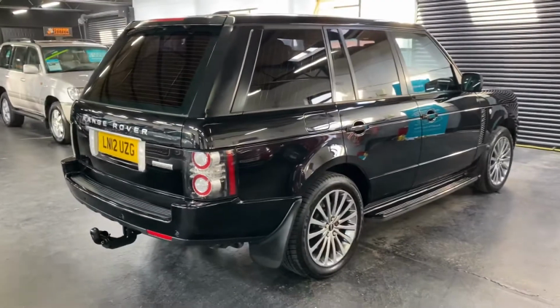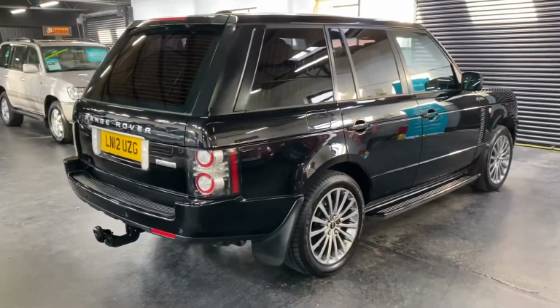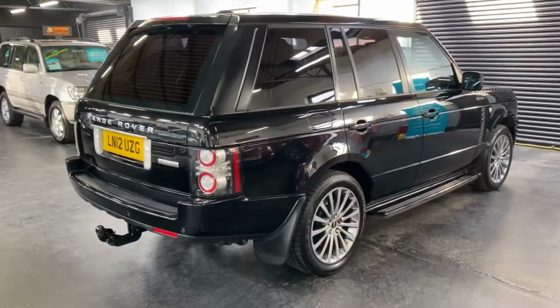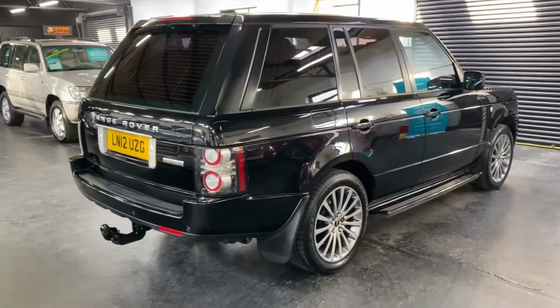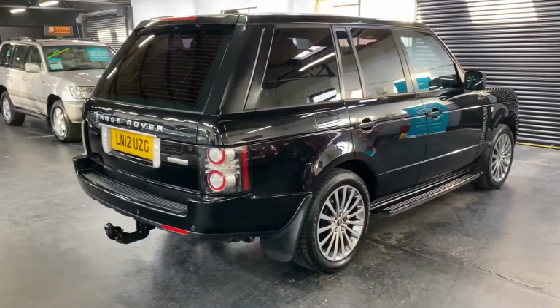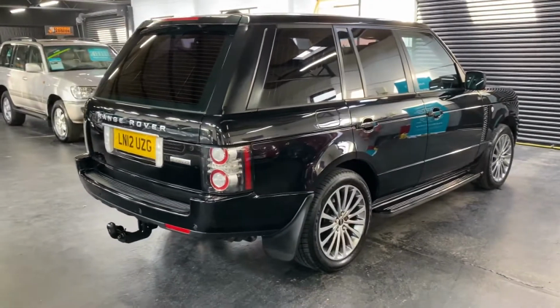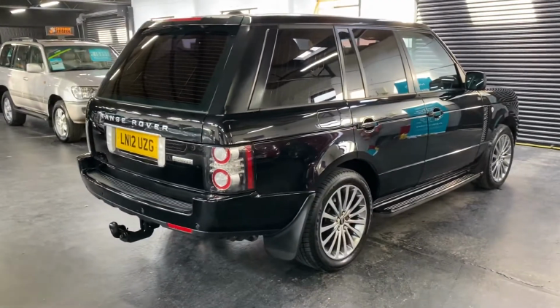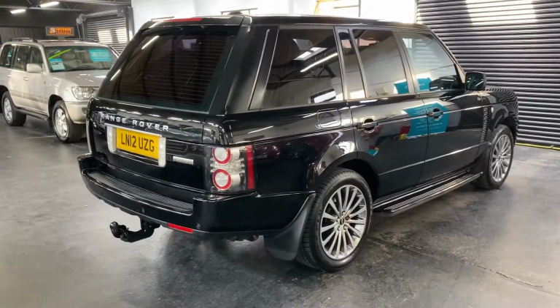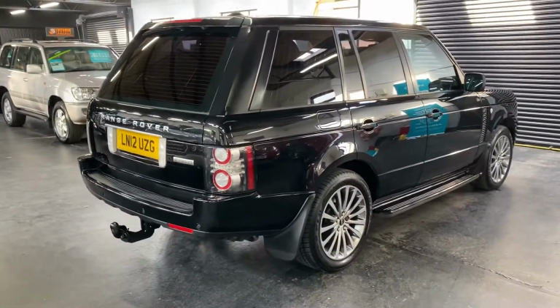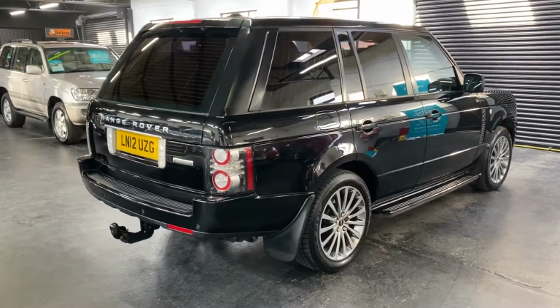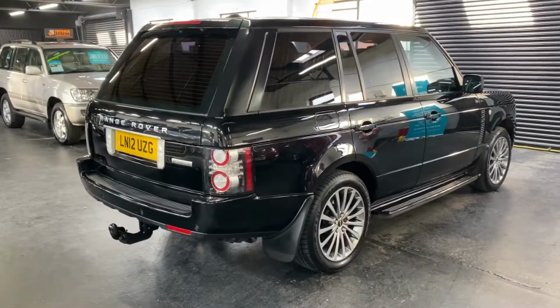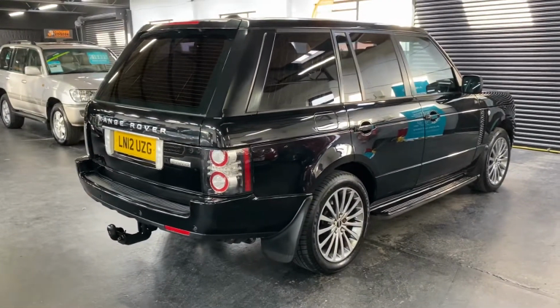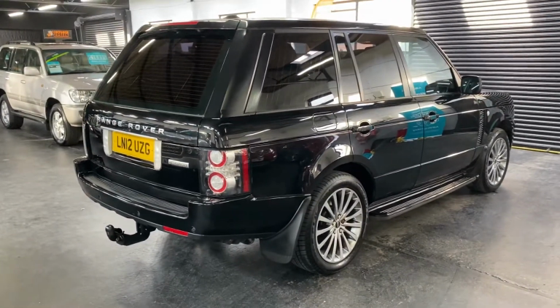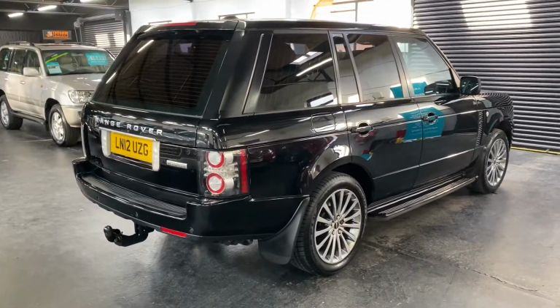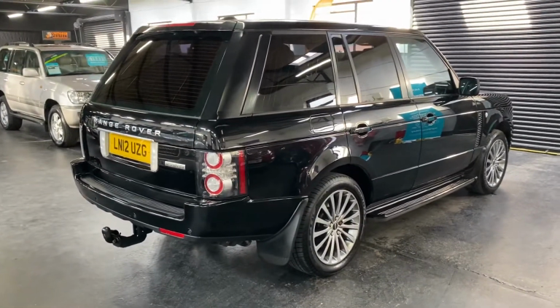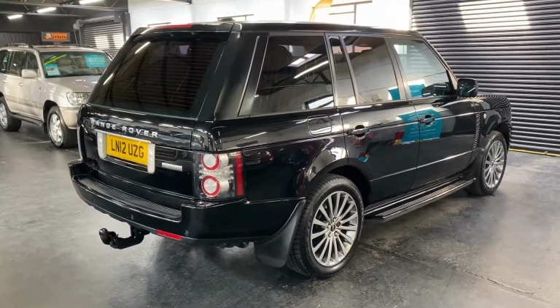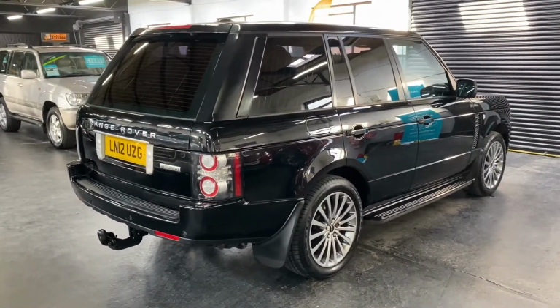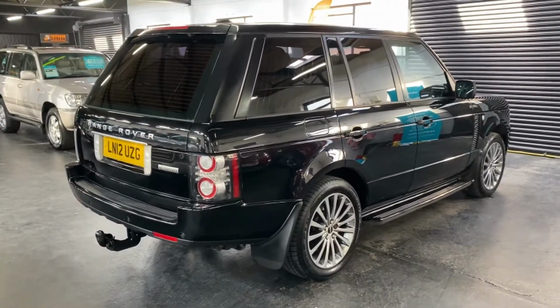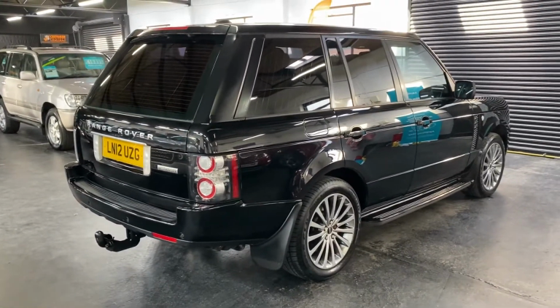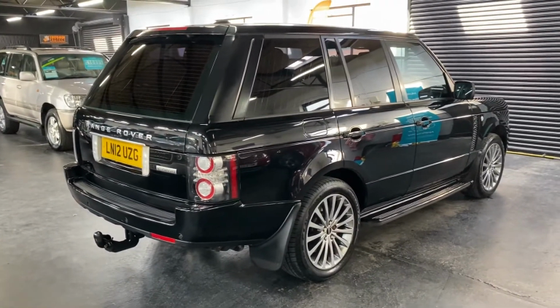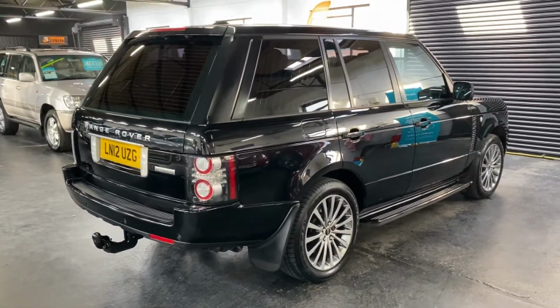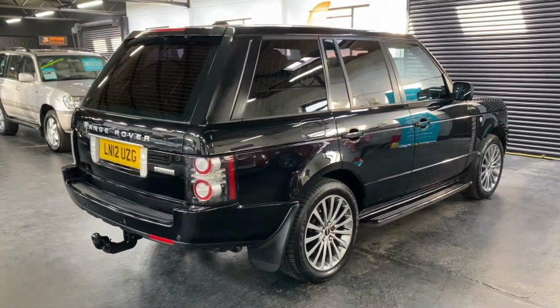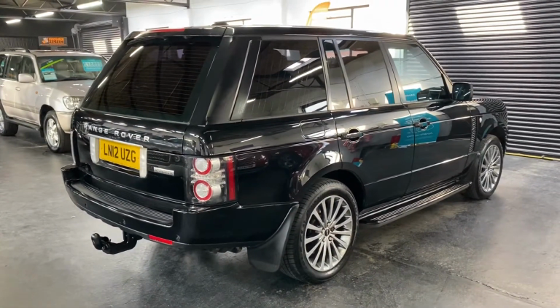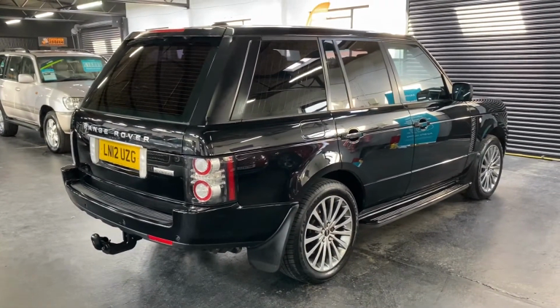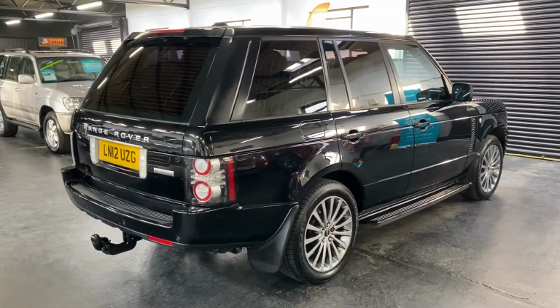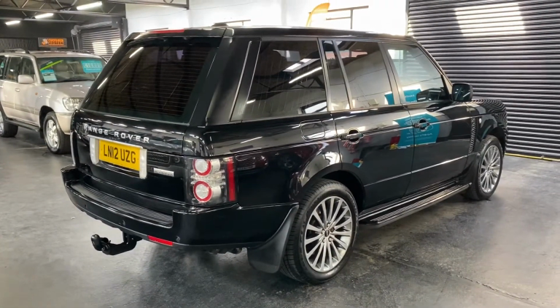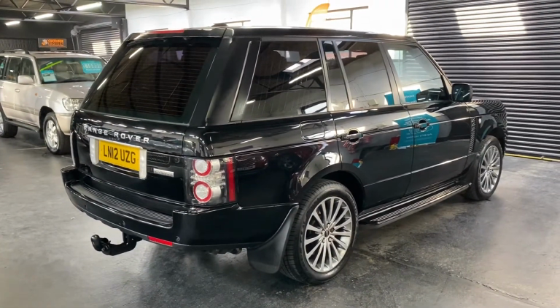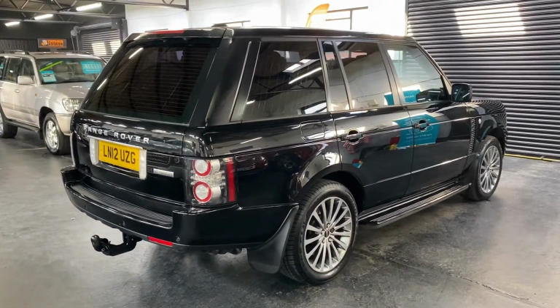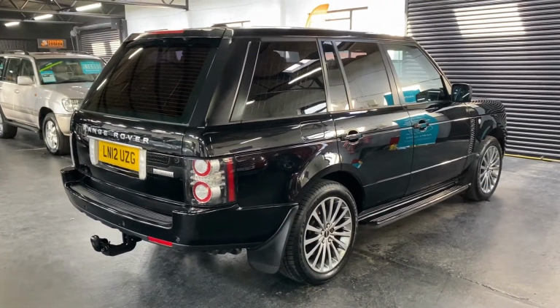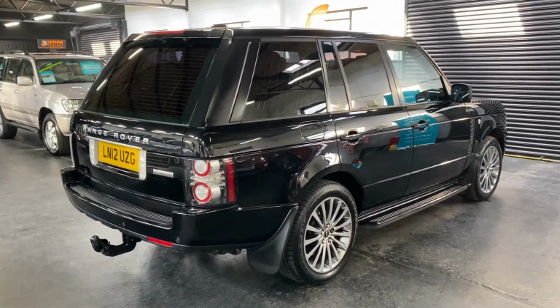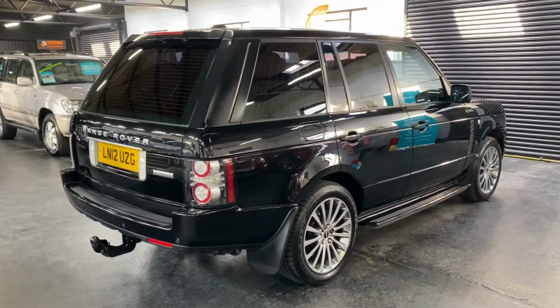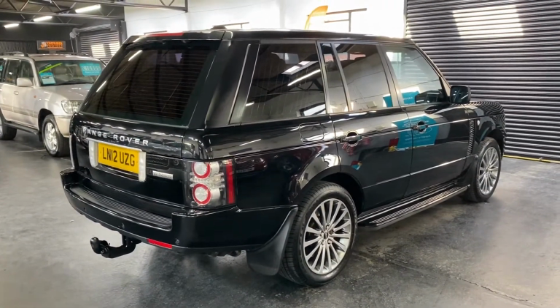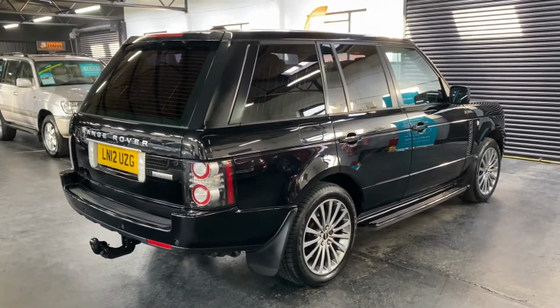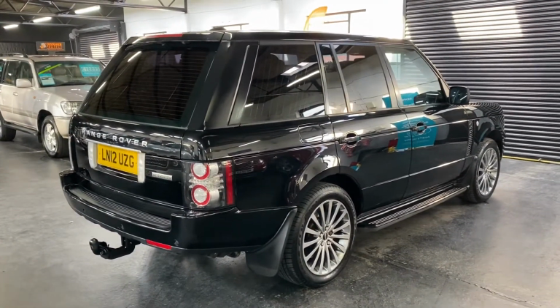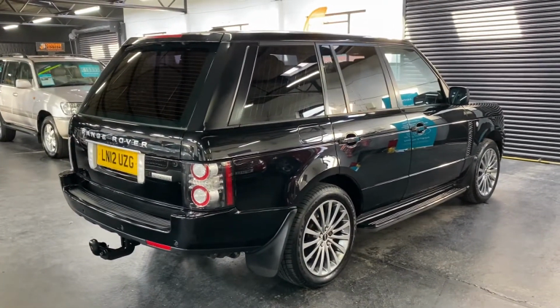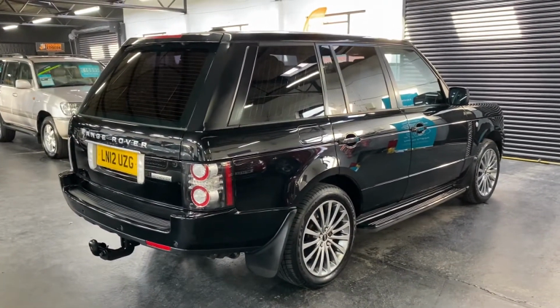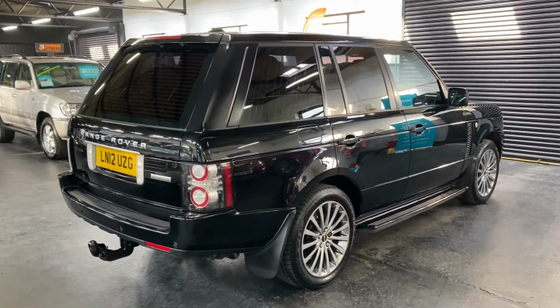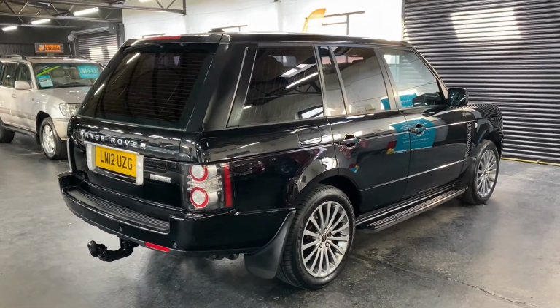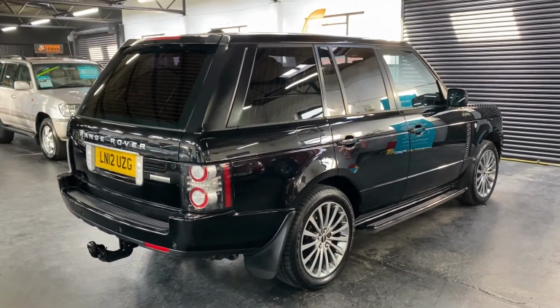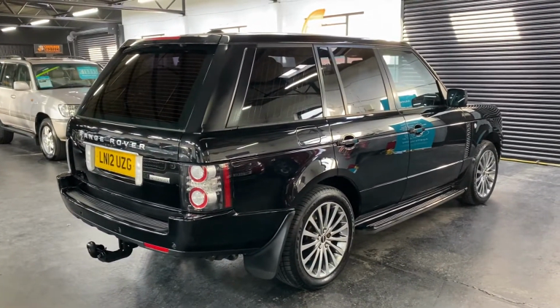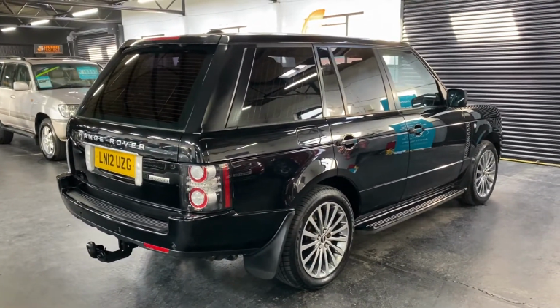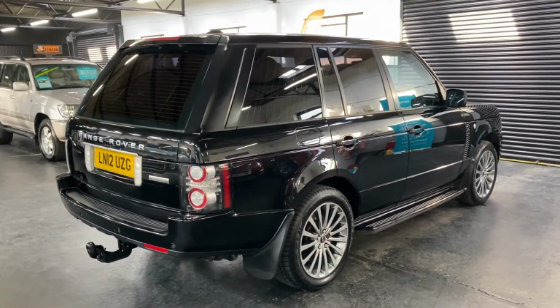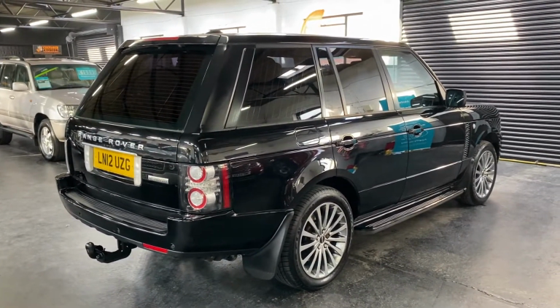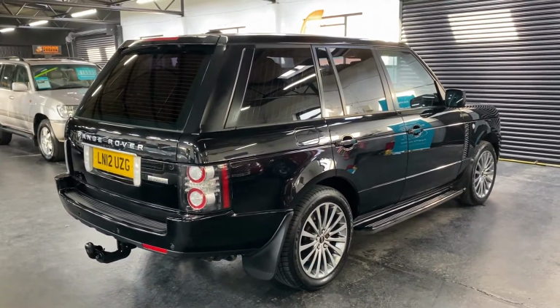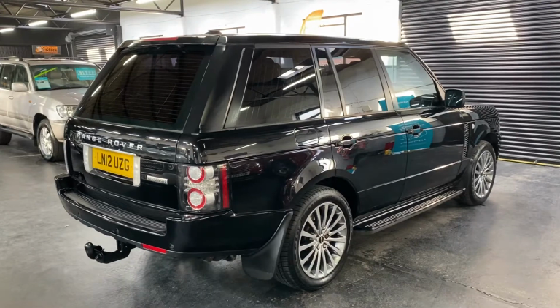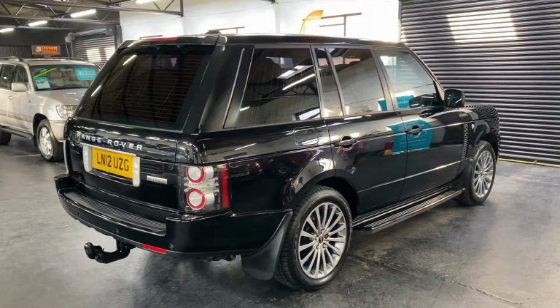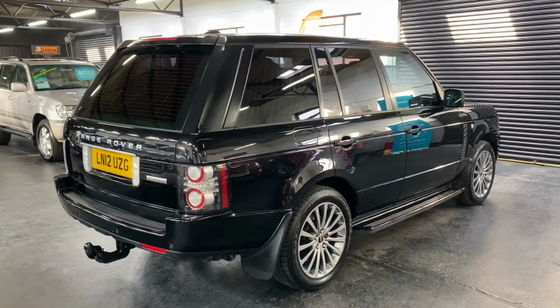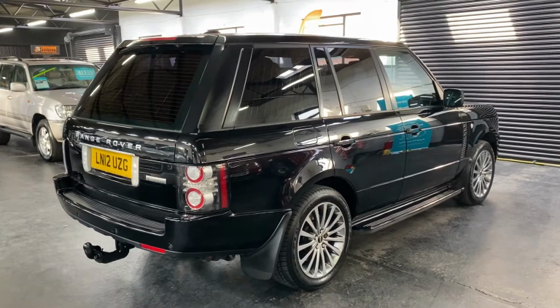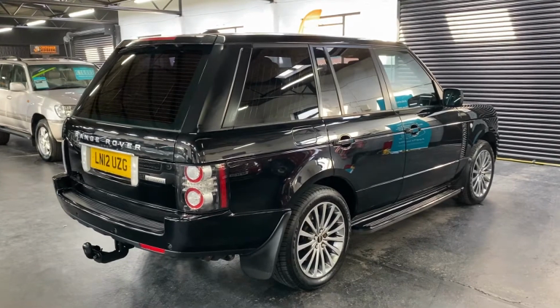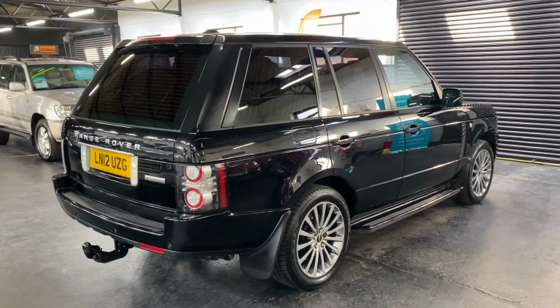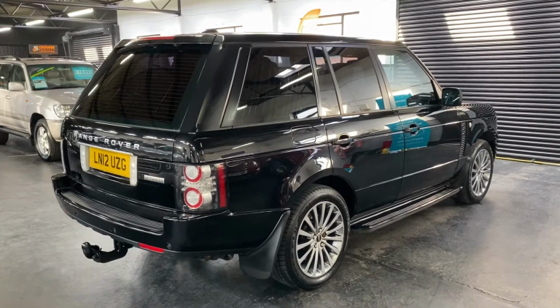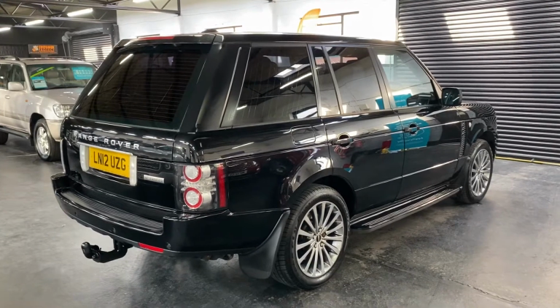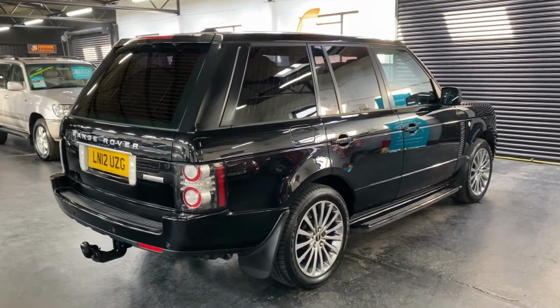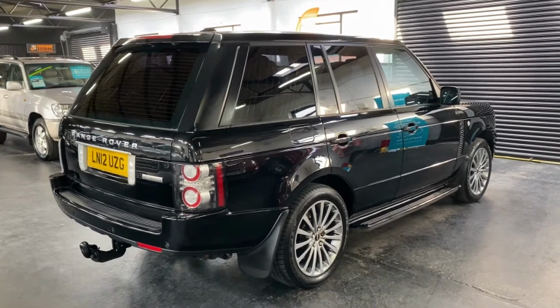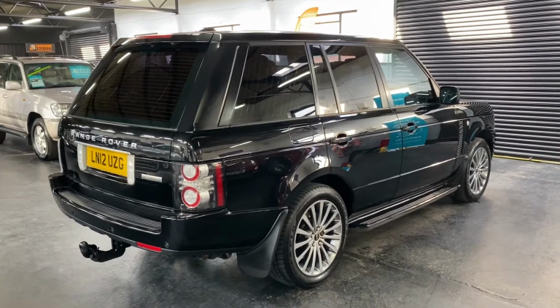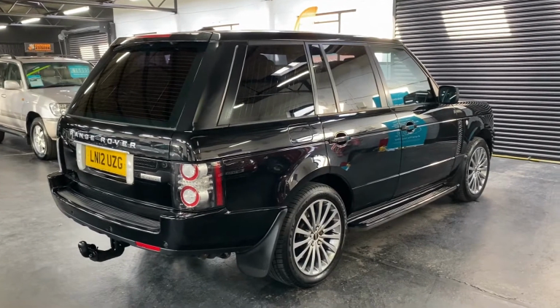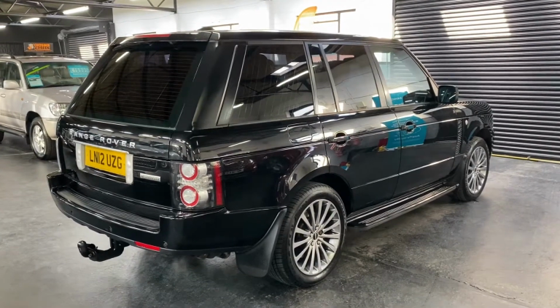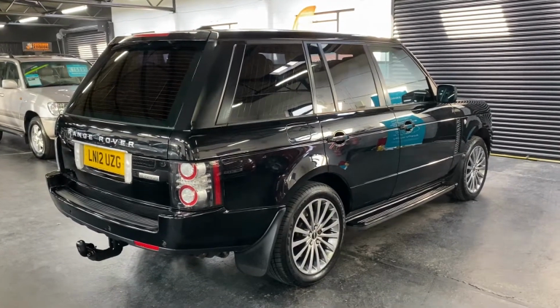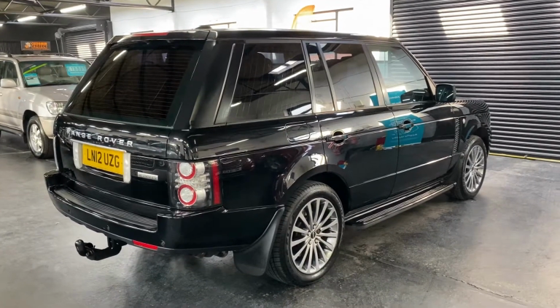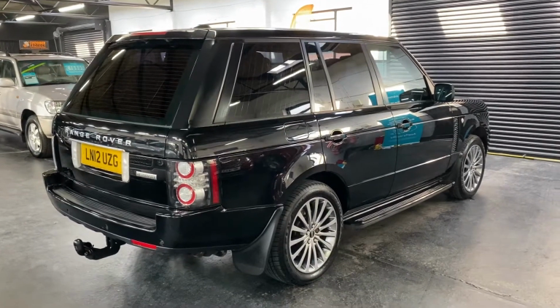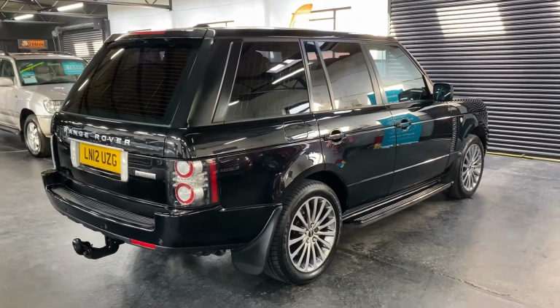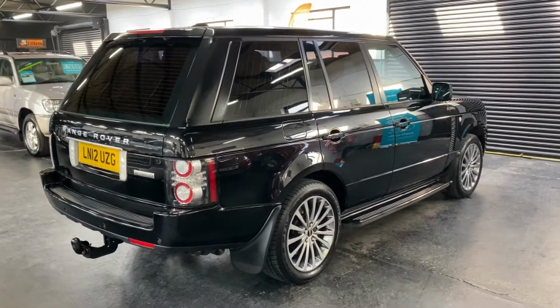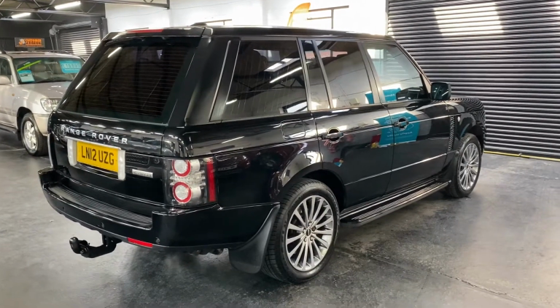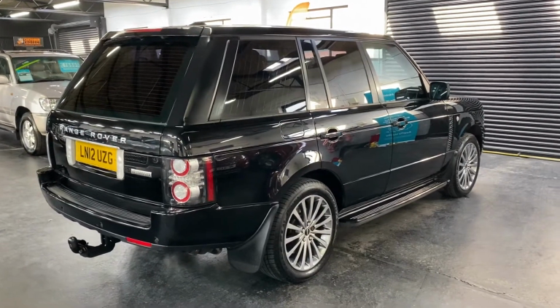The car has covered 101,000 miles from new, and that's backed up with good solid service history throughout its life up to 83,000 miles.